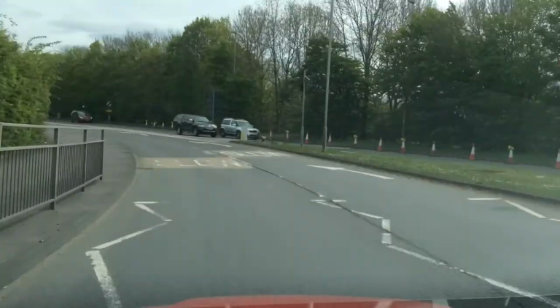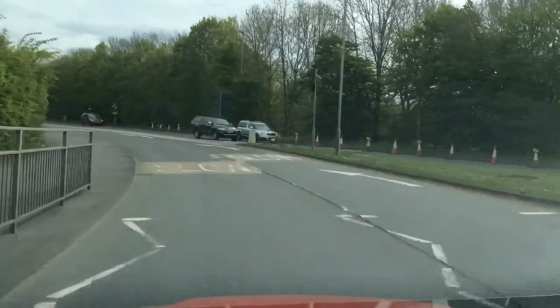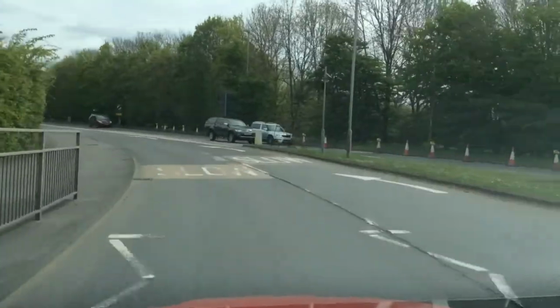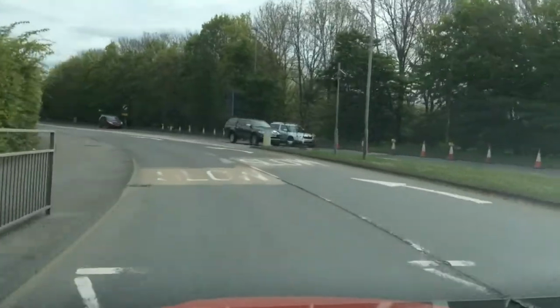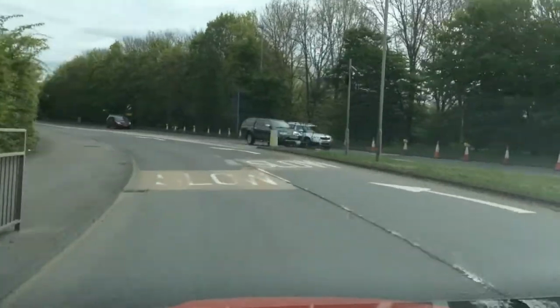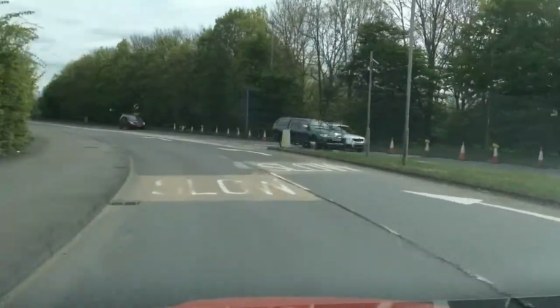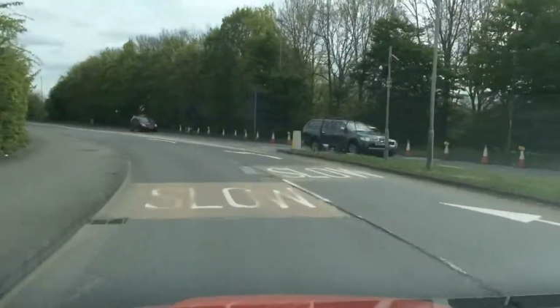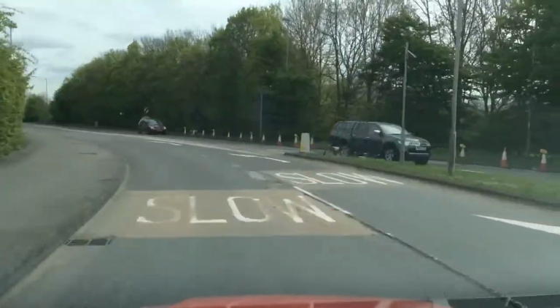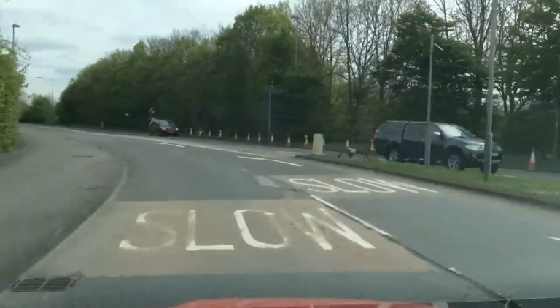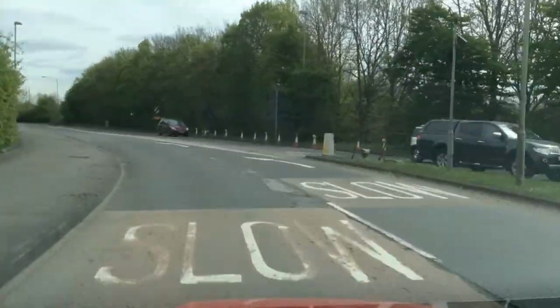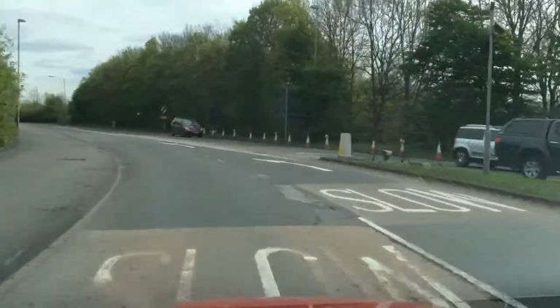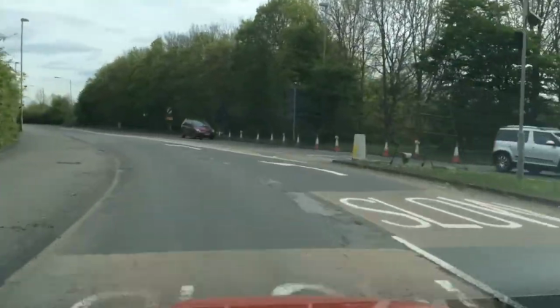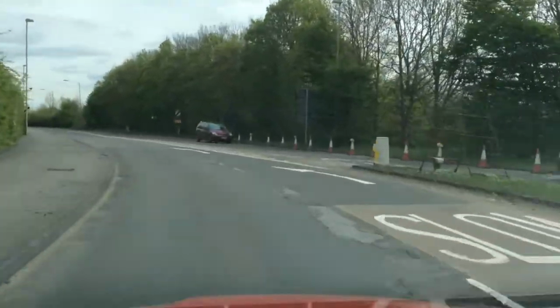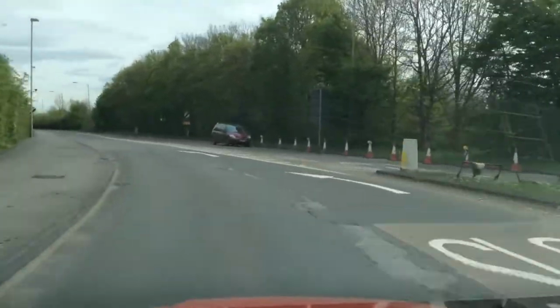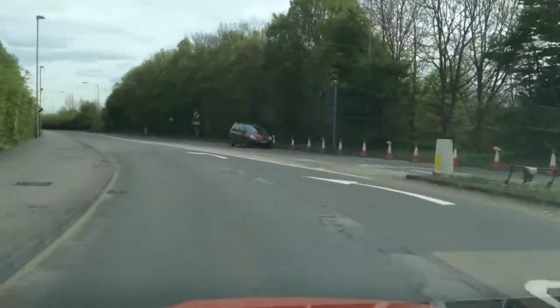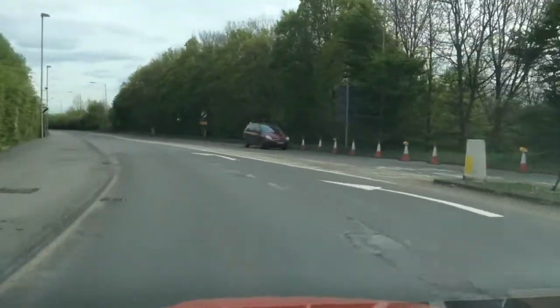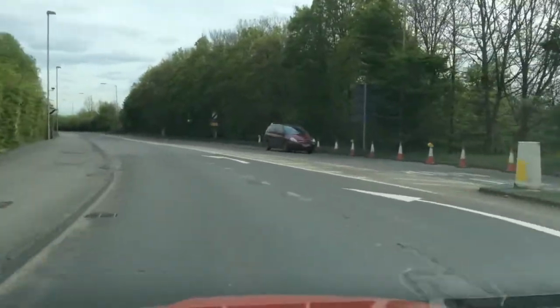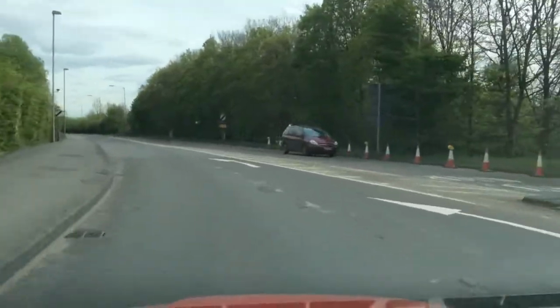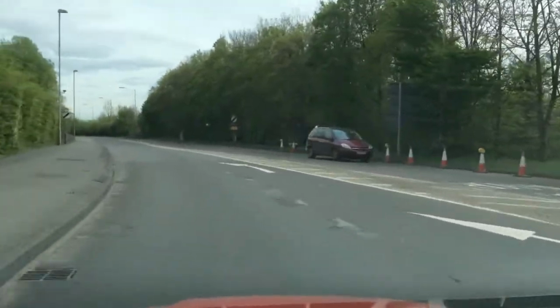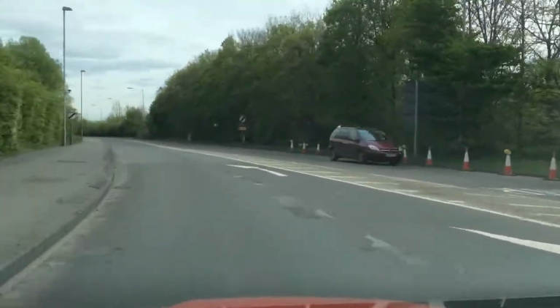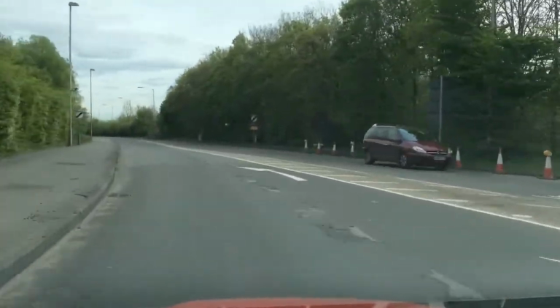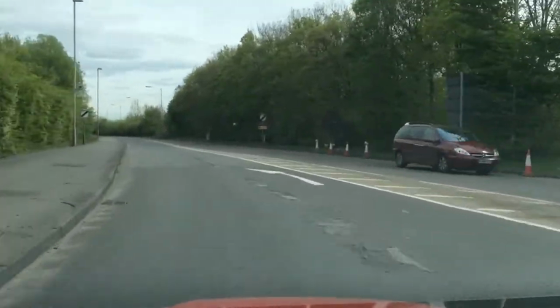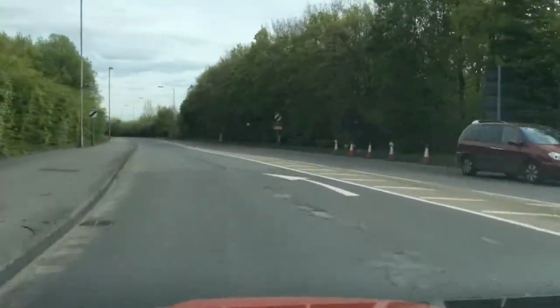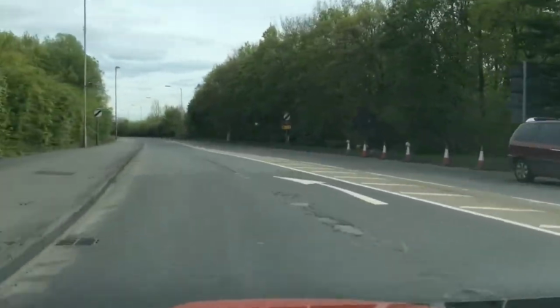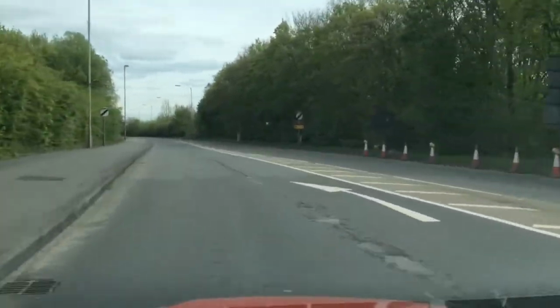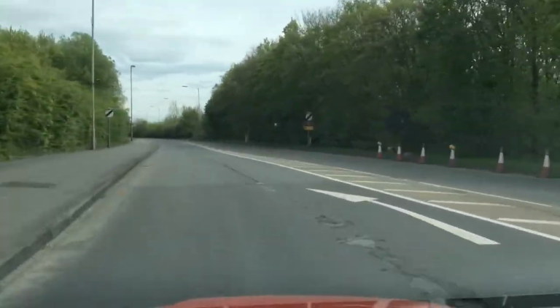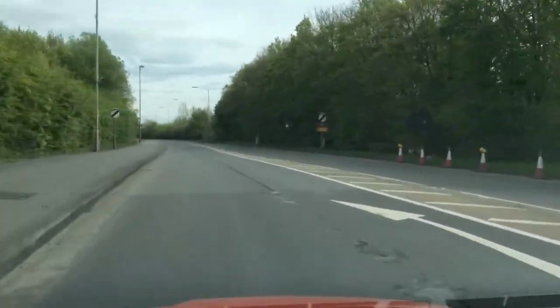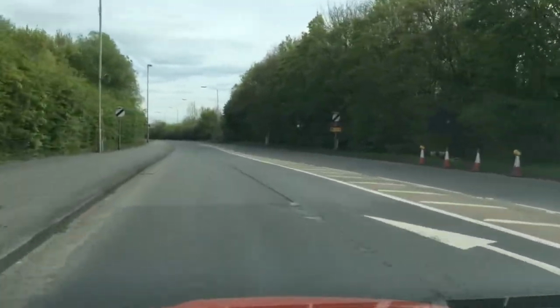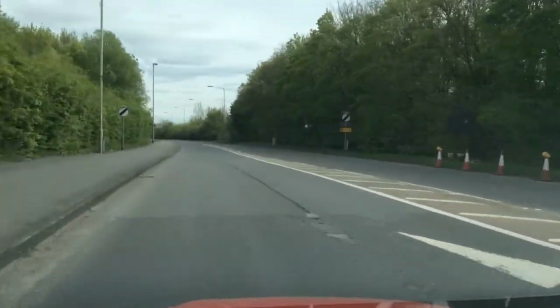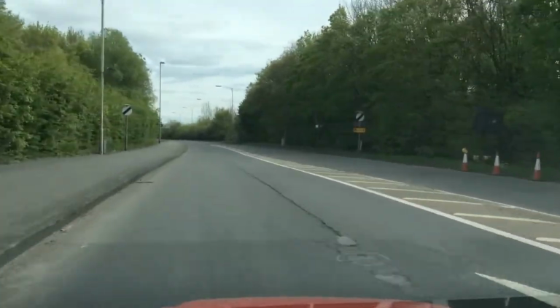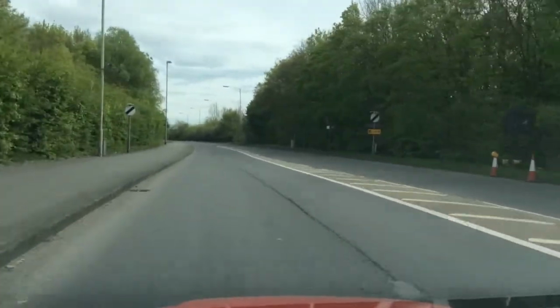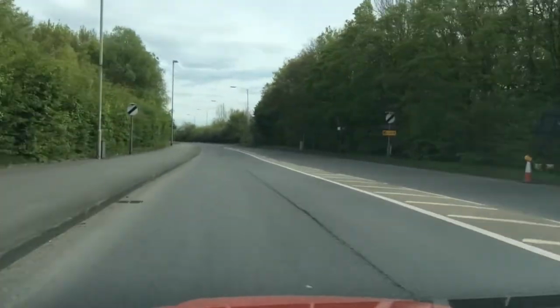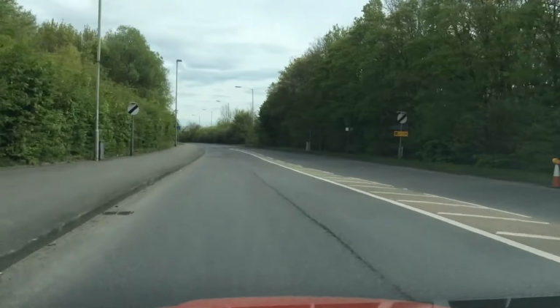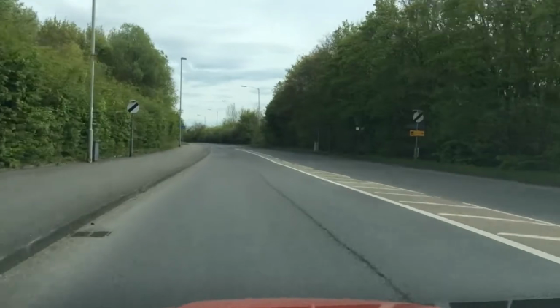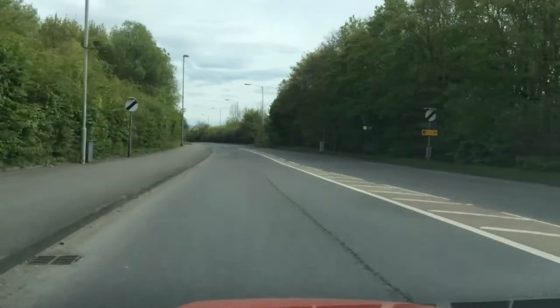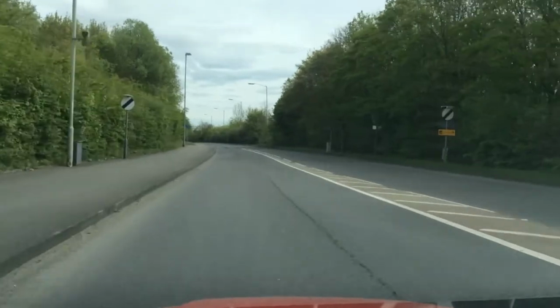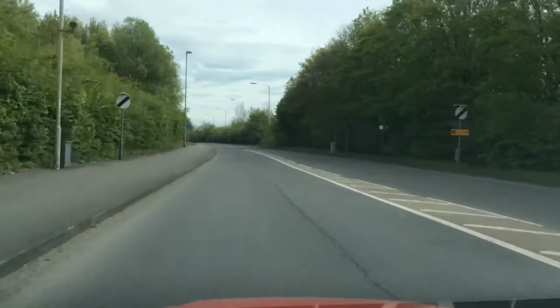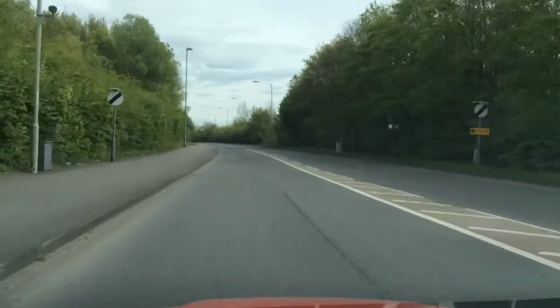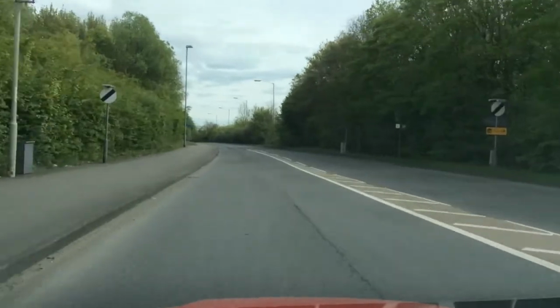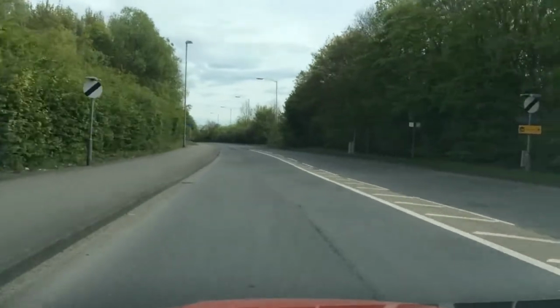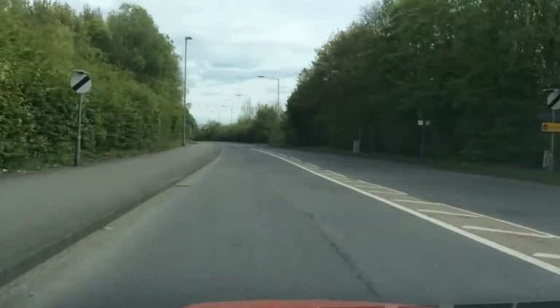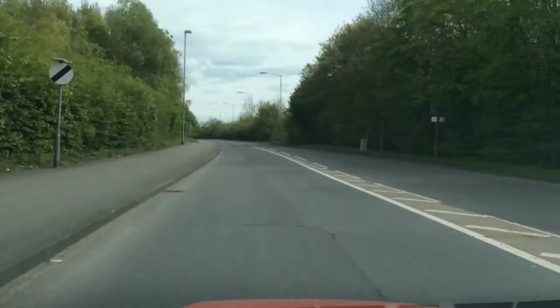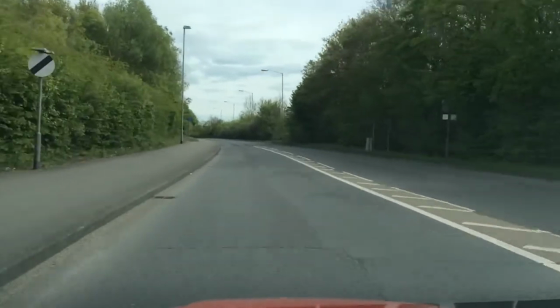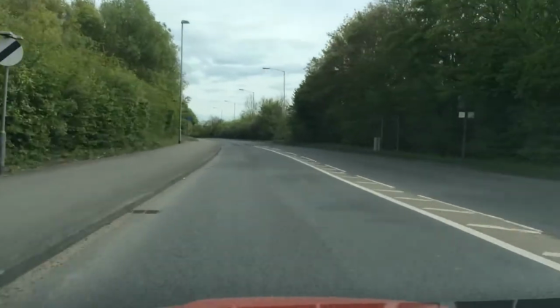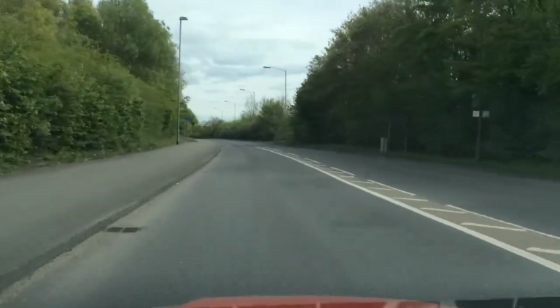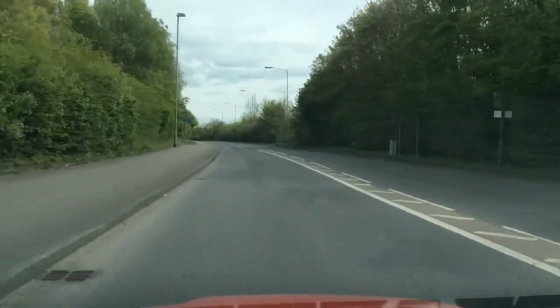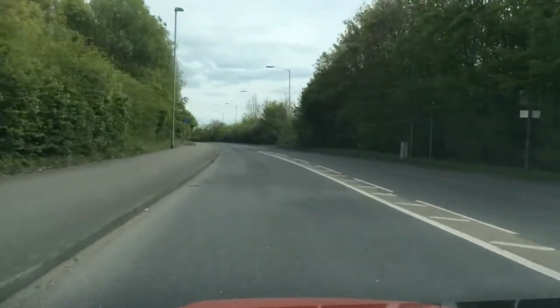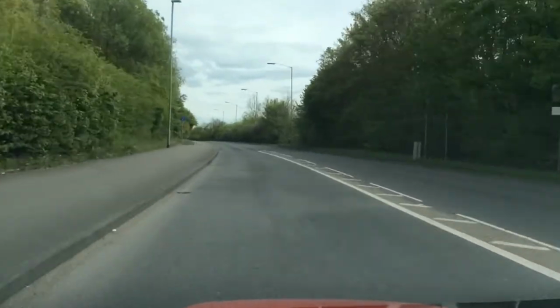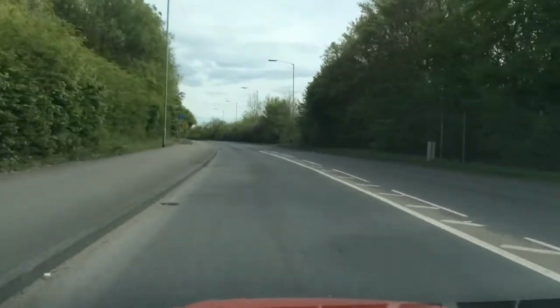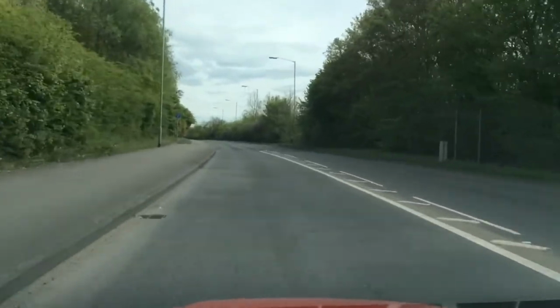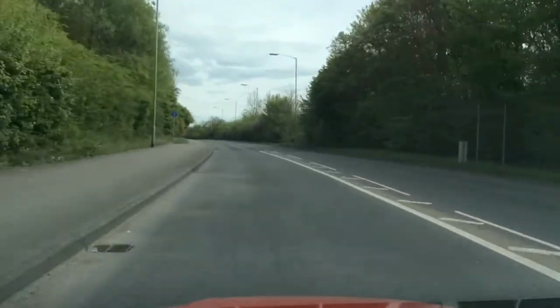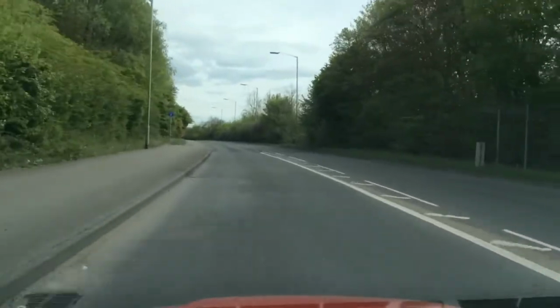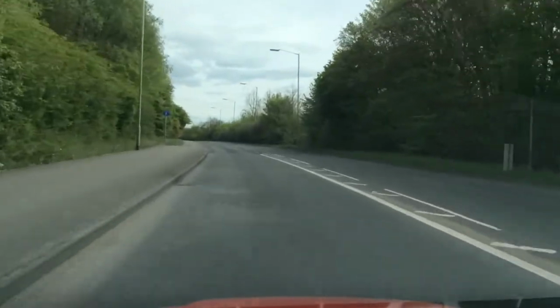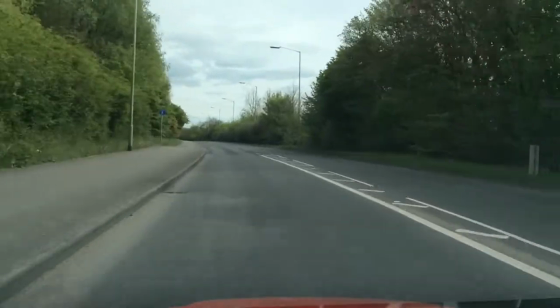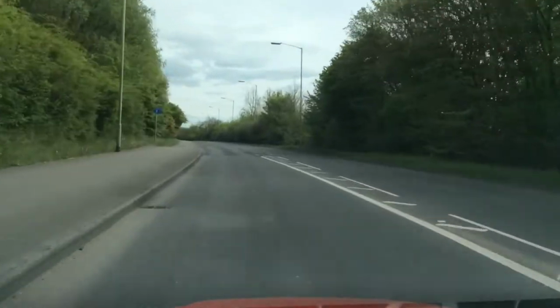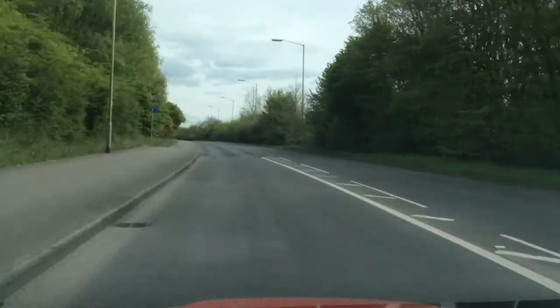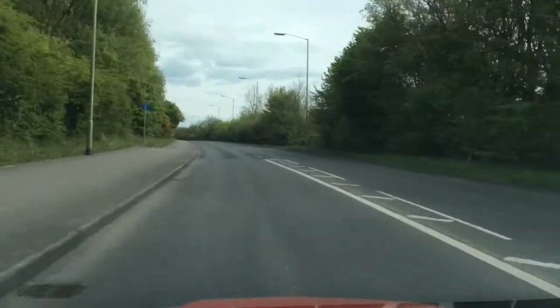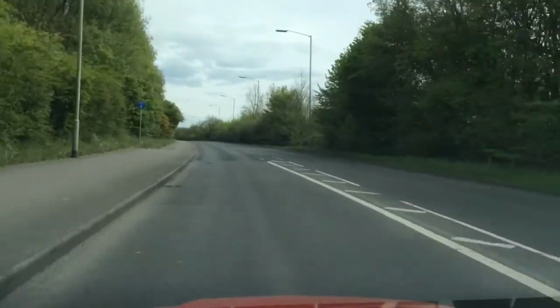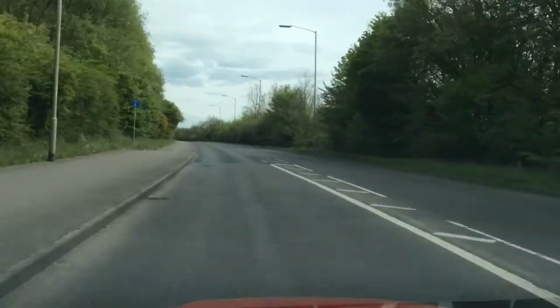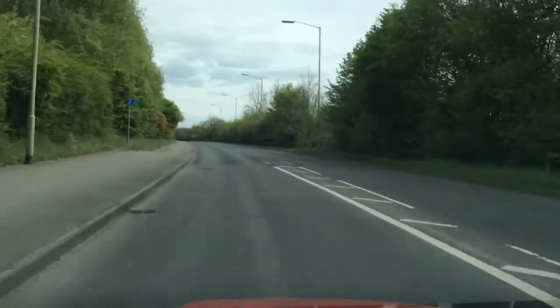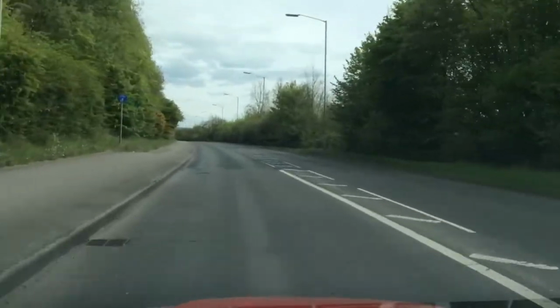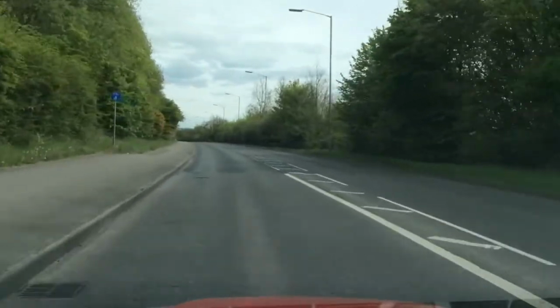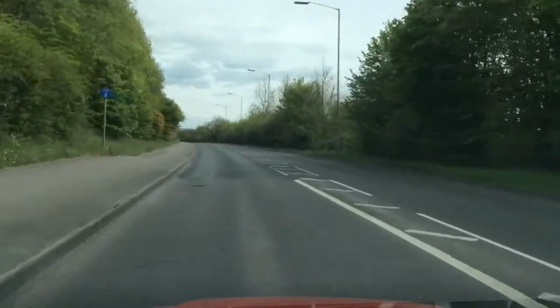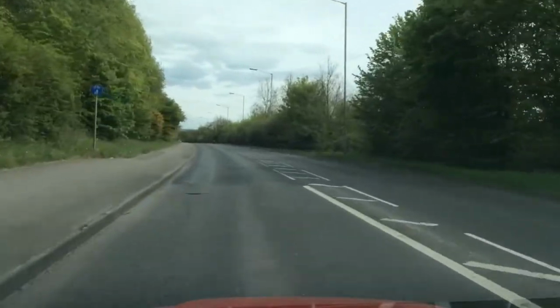I'm moving on to my new road. I'm checking the middle mirror and right mirror on my new road, and I'm moving into national speed limit which will be 60 on this road.